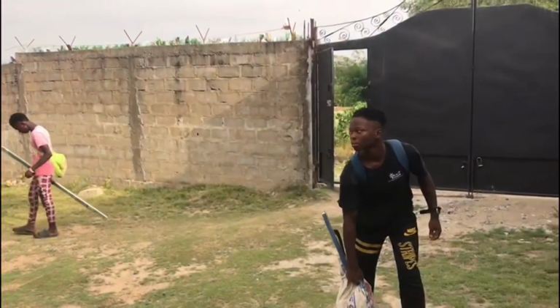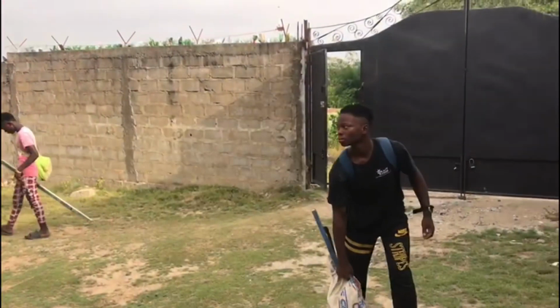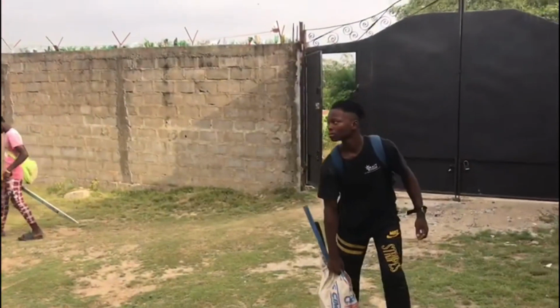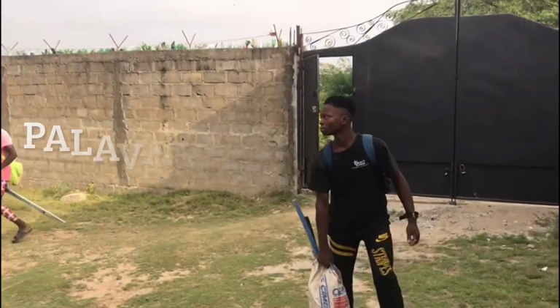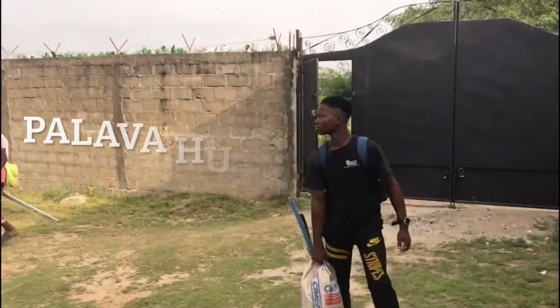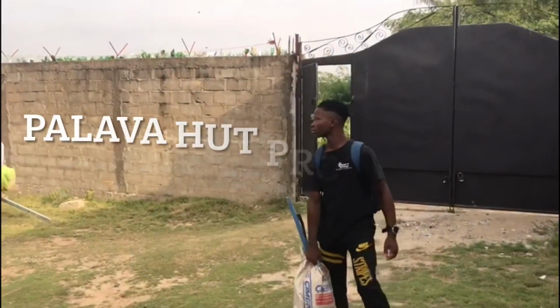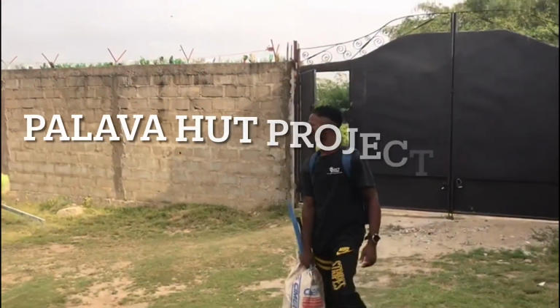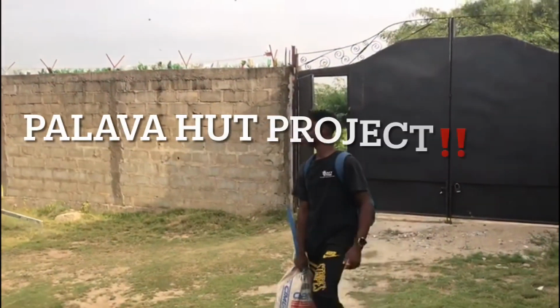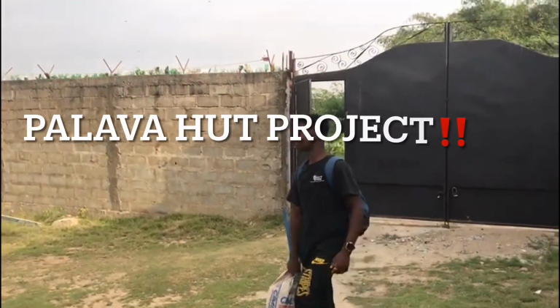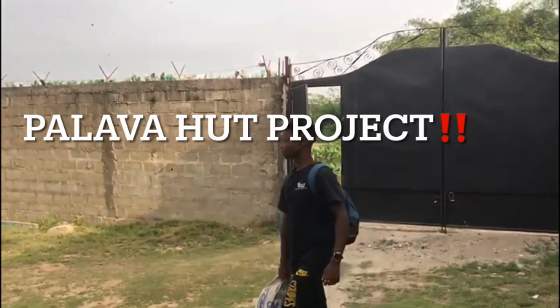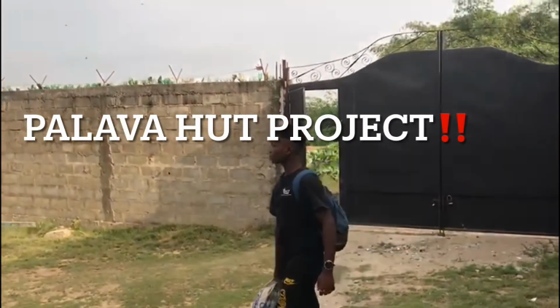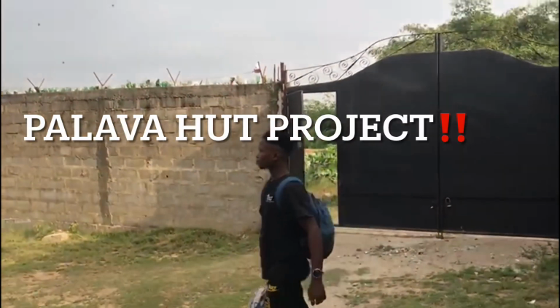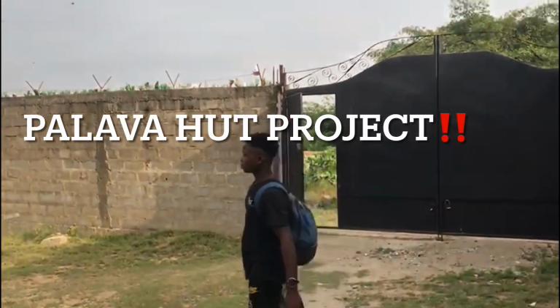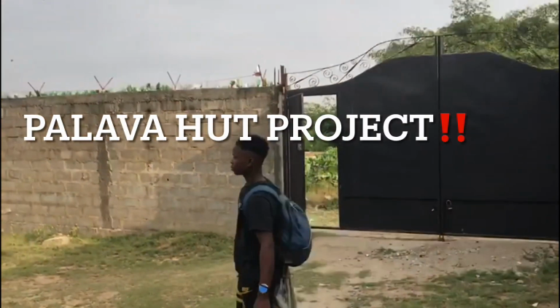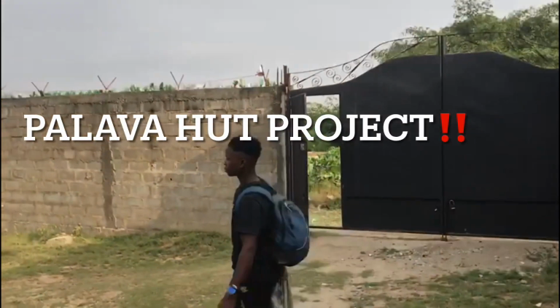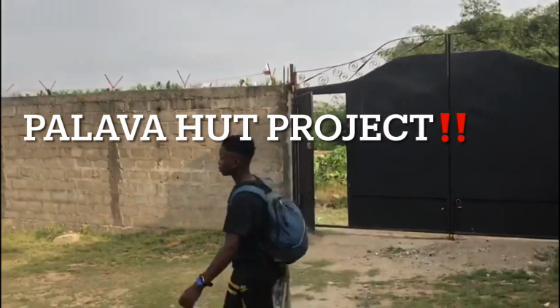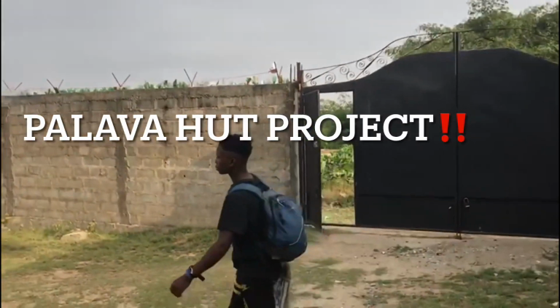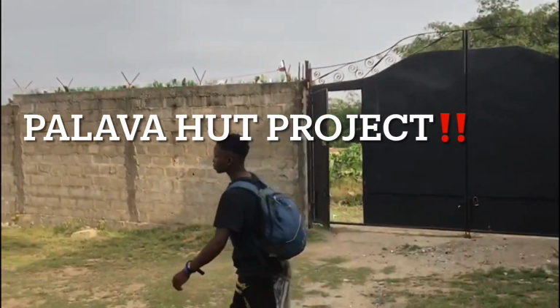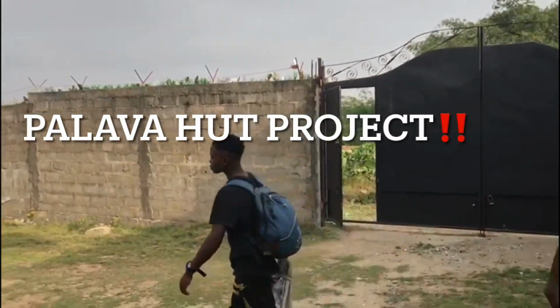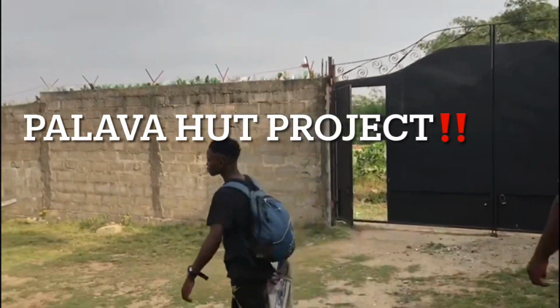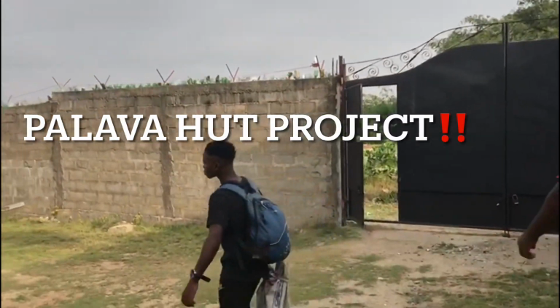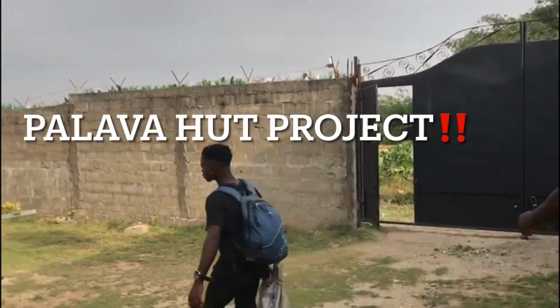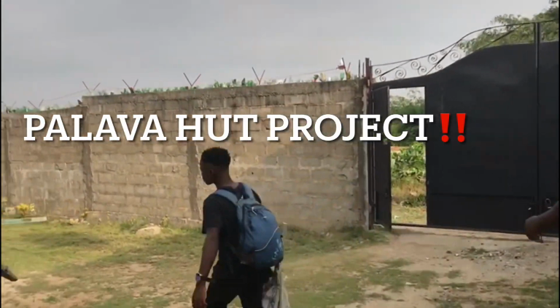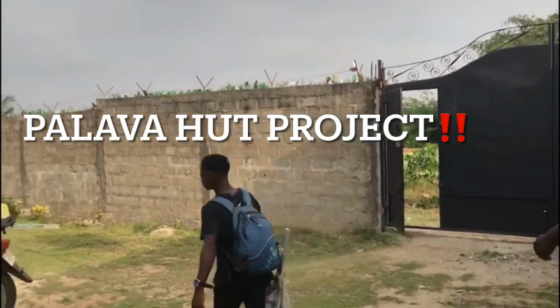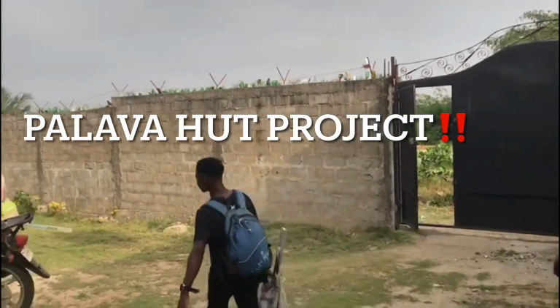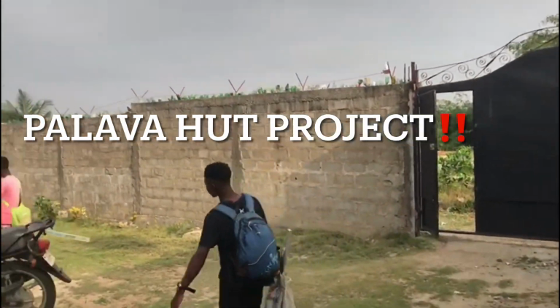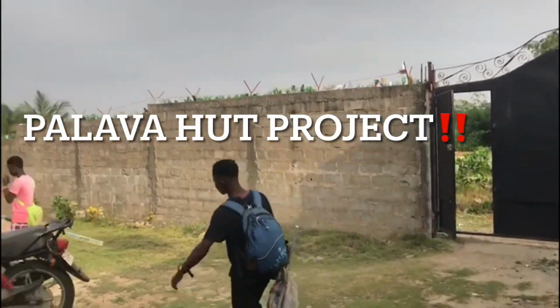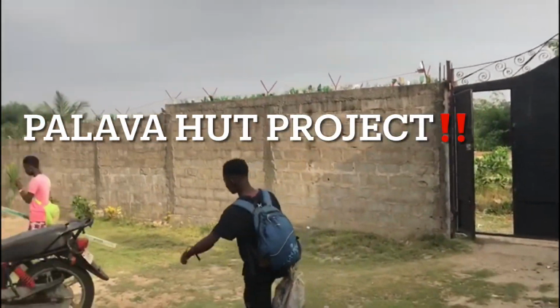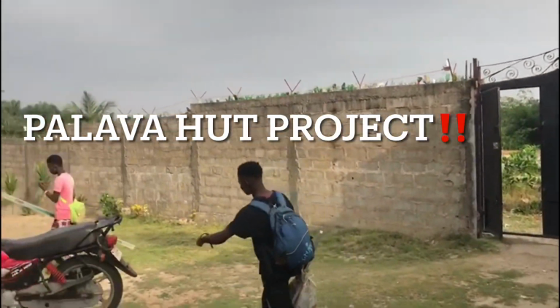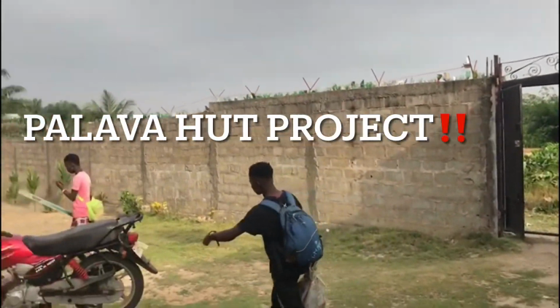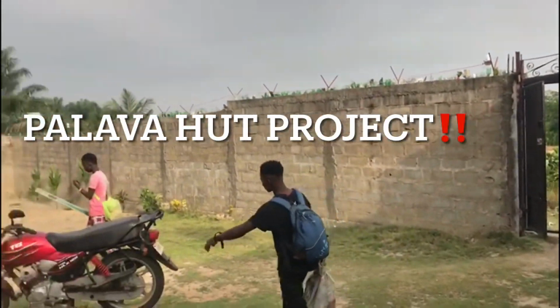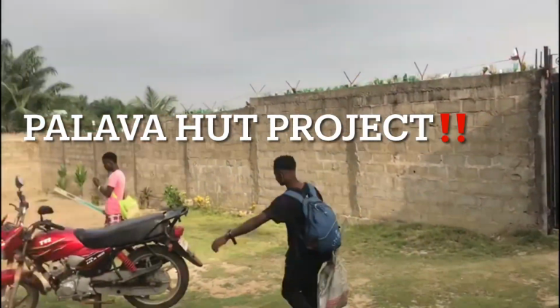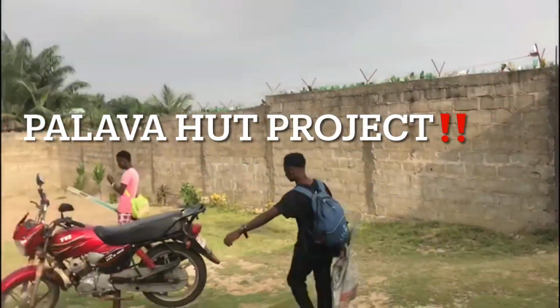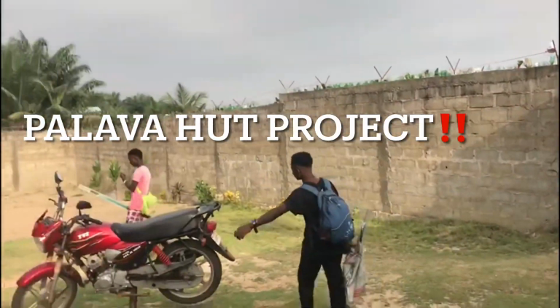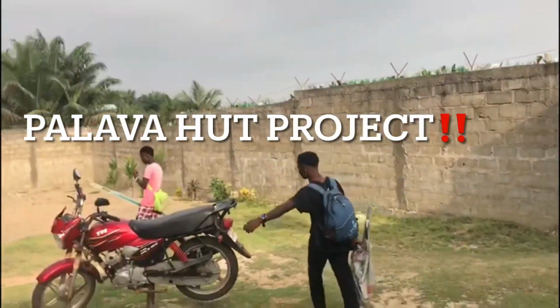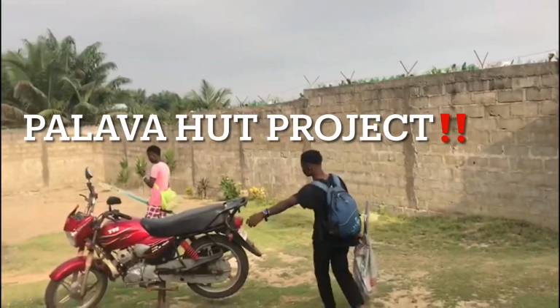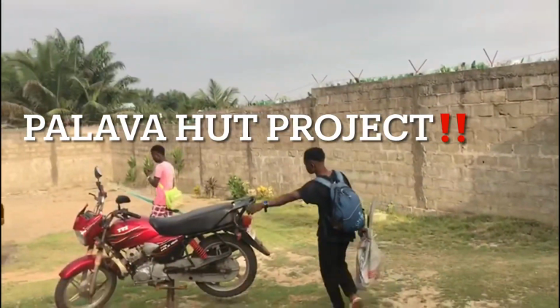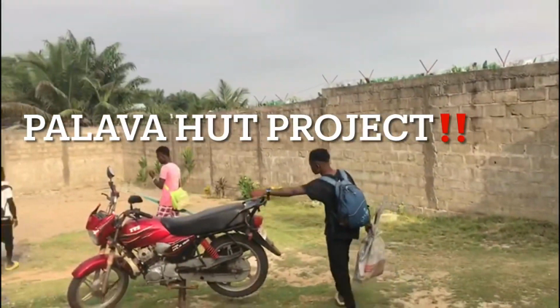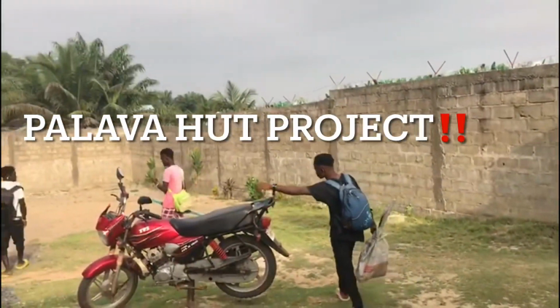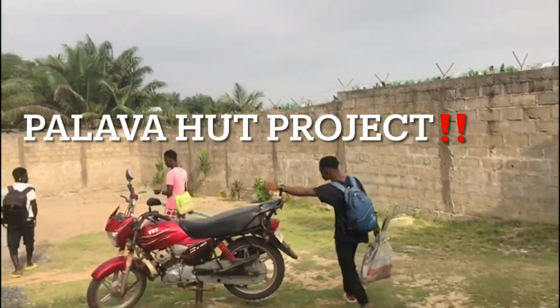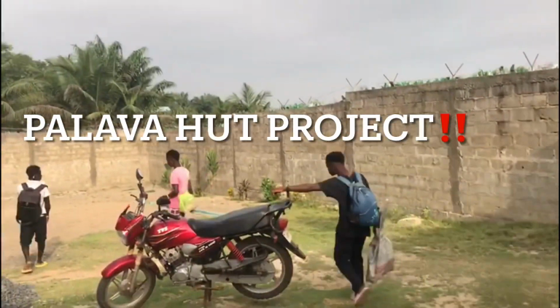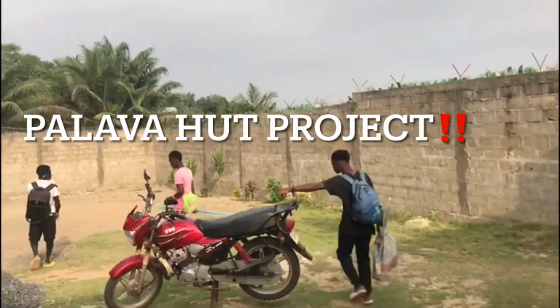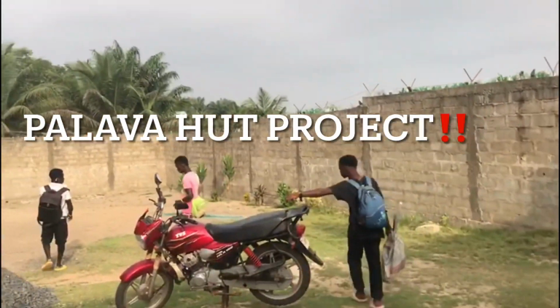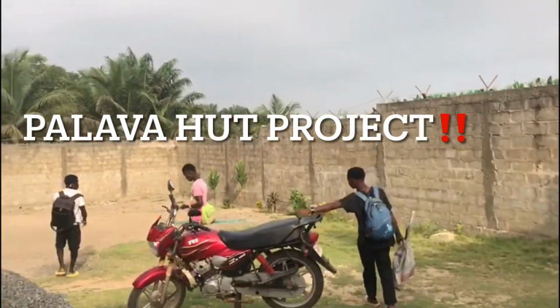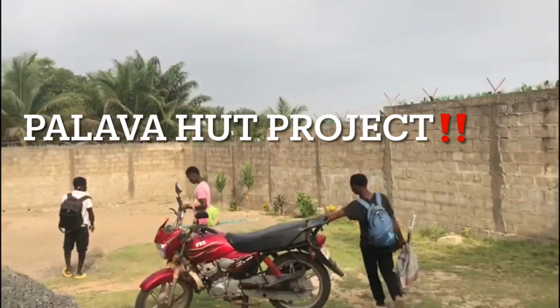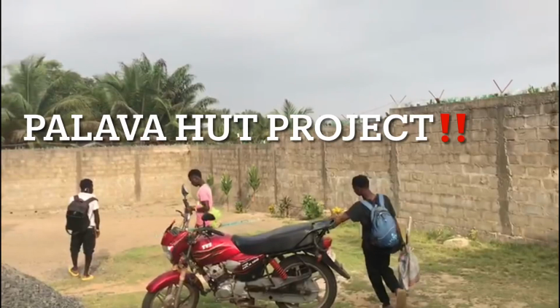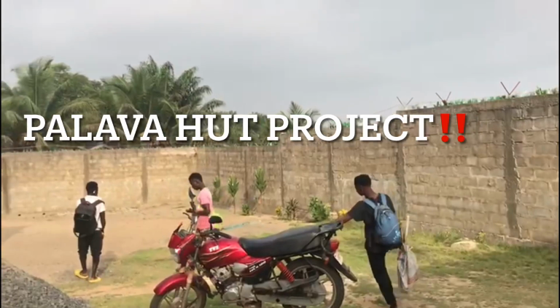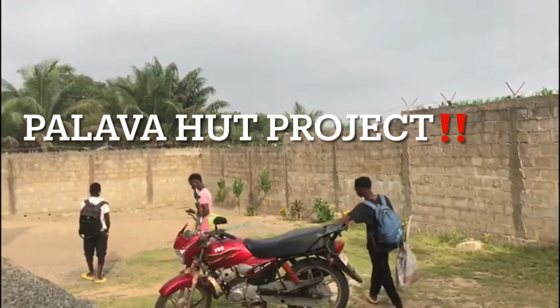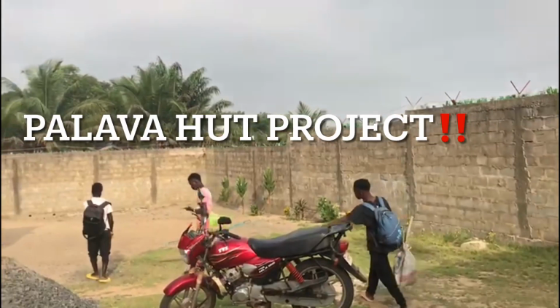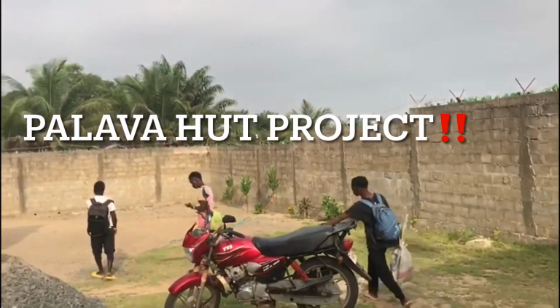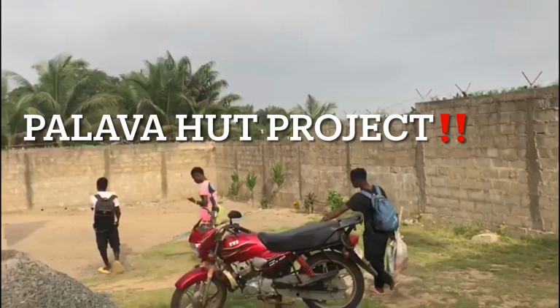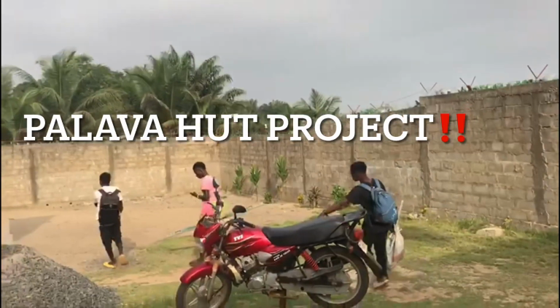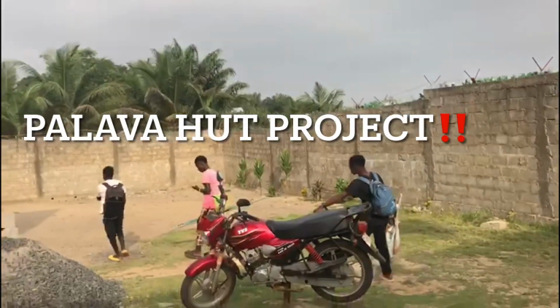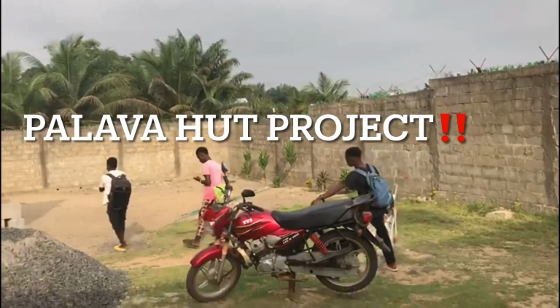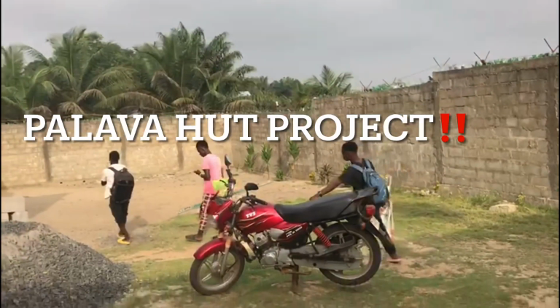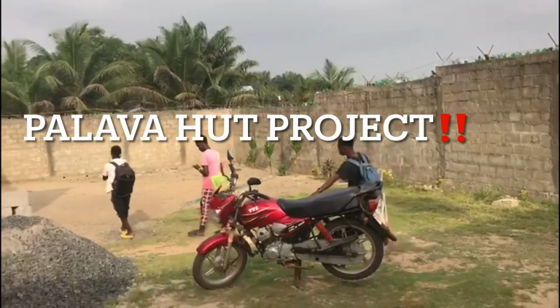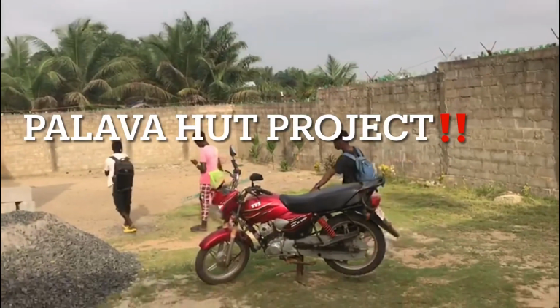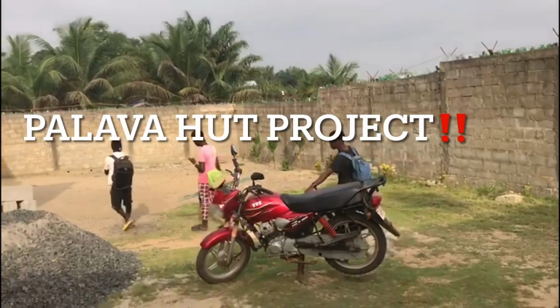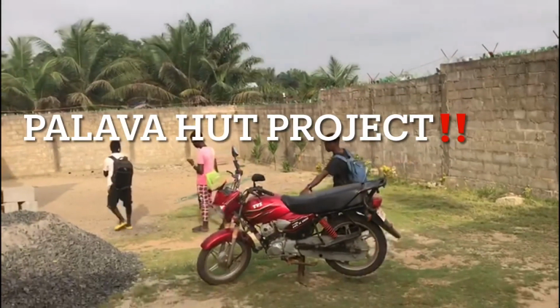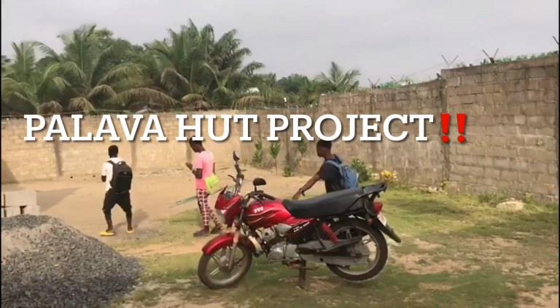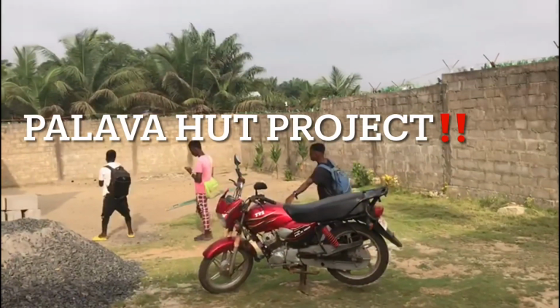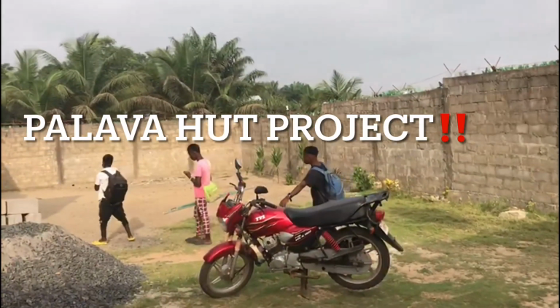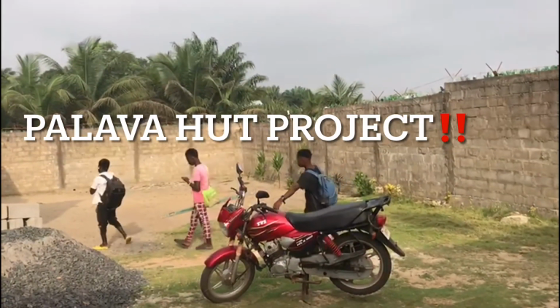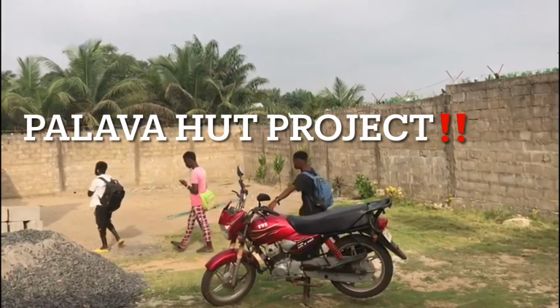Hi guys, welcome back to my channel. If you're new here, welcome. My name is Piso and I'm really glad that you're here.